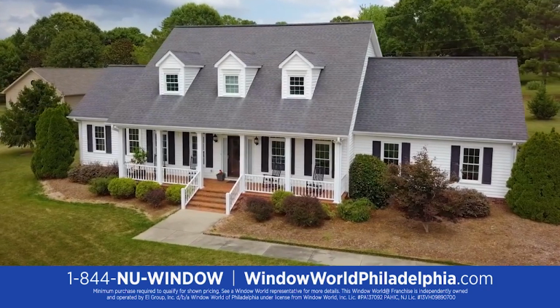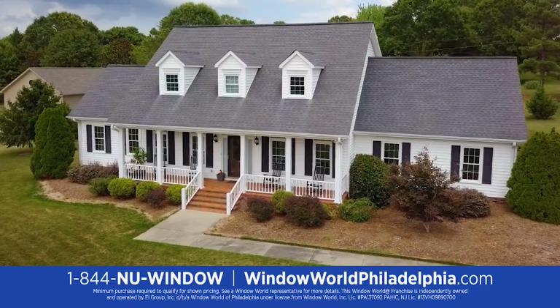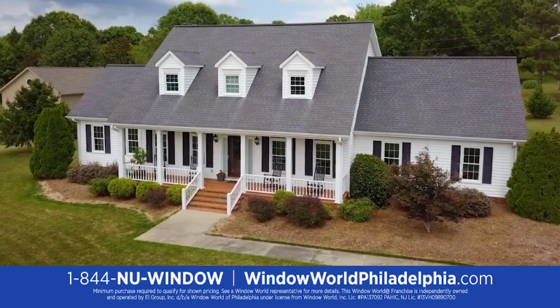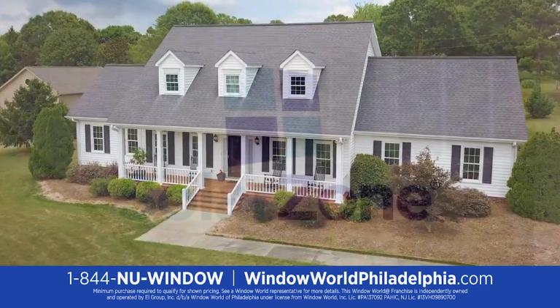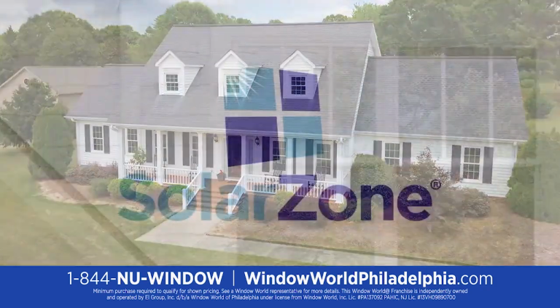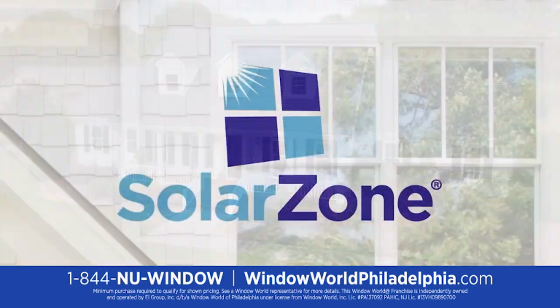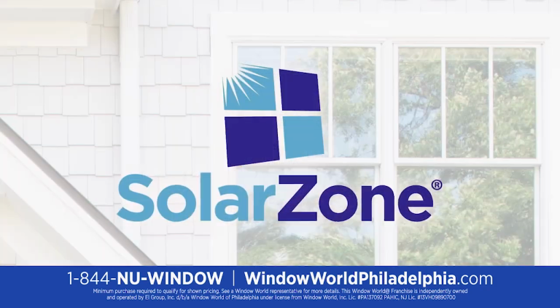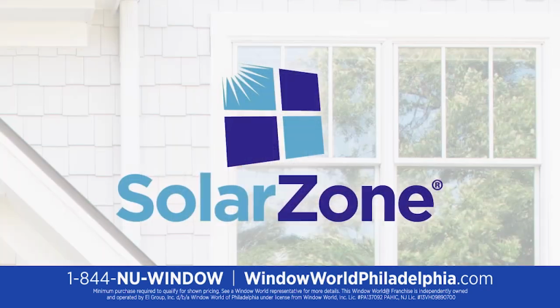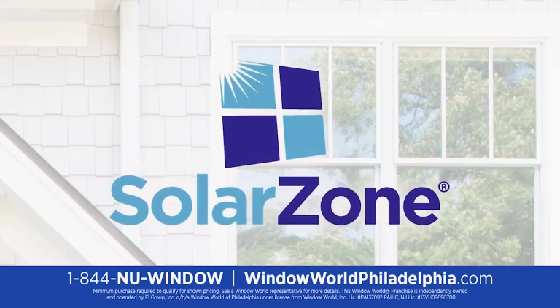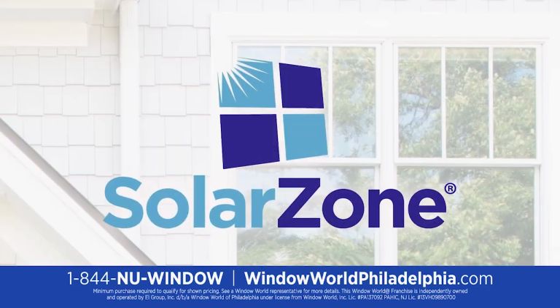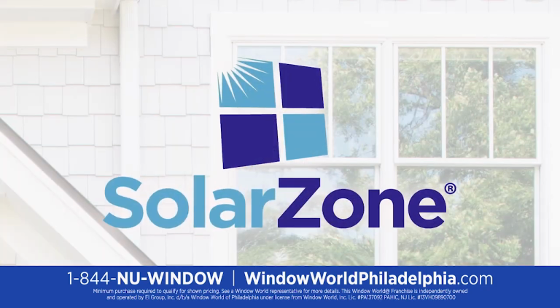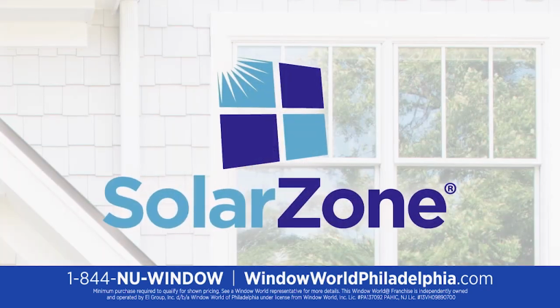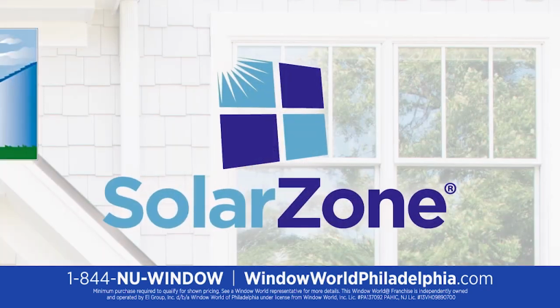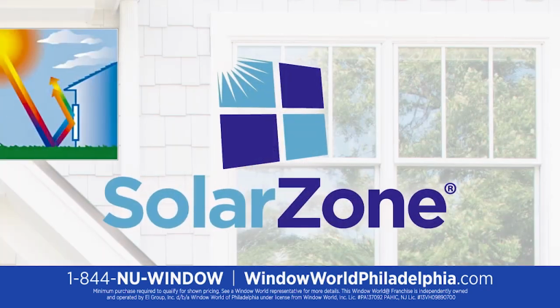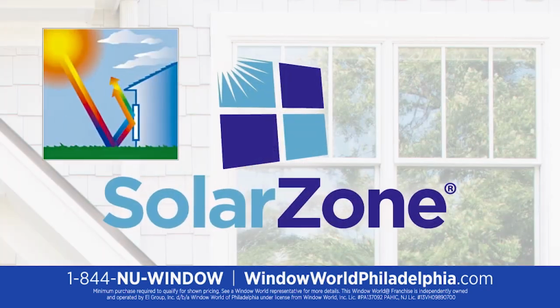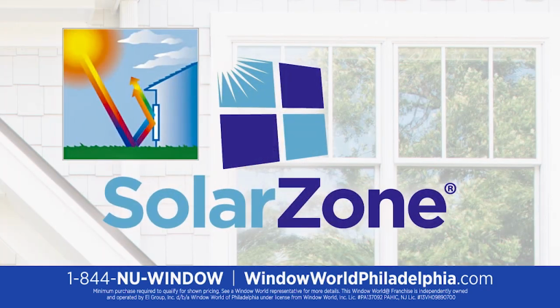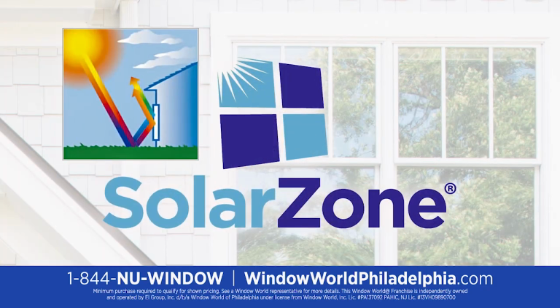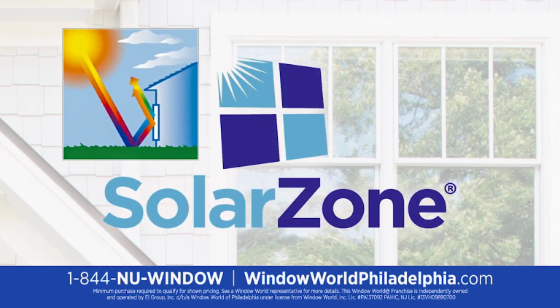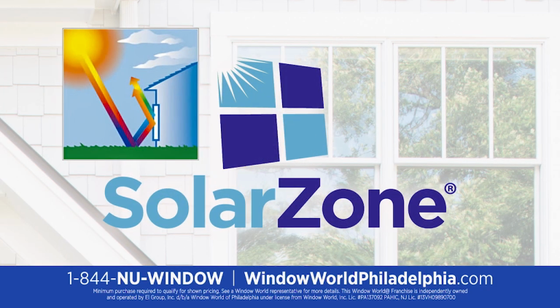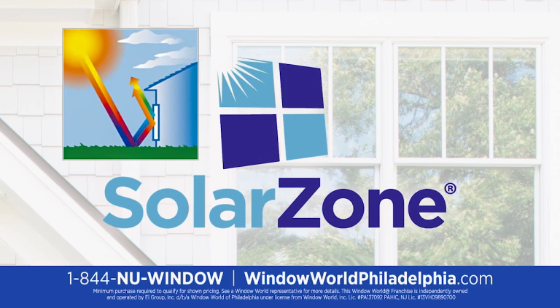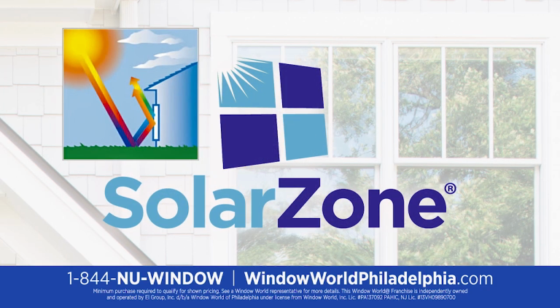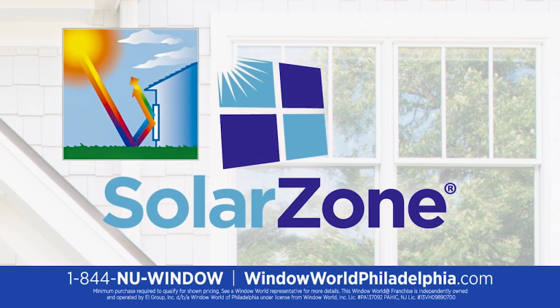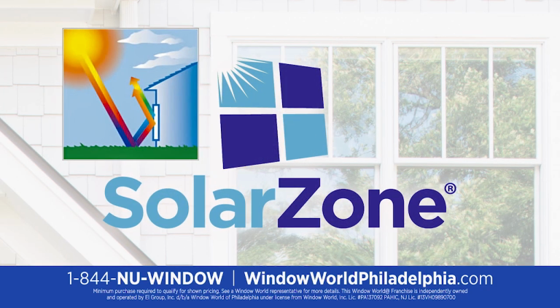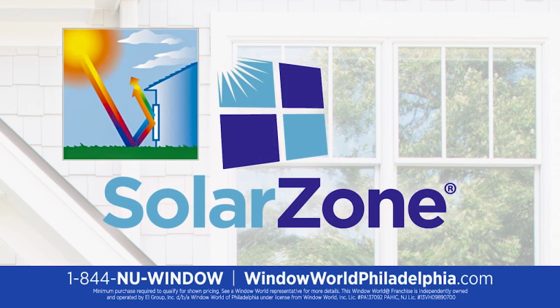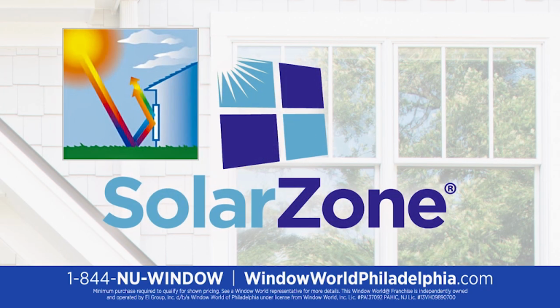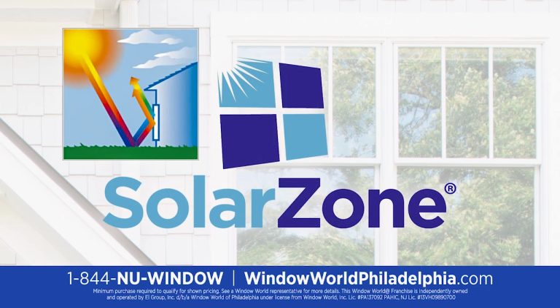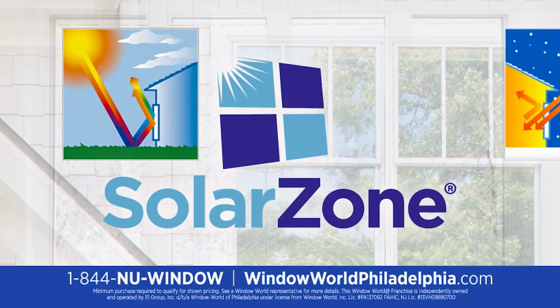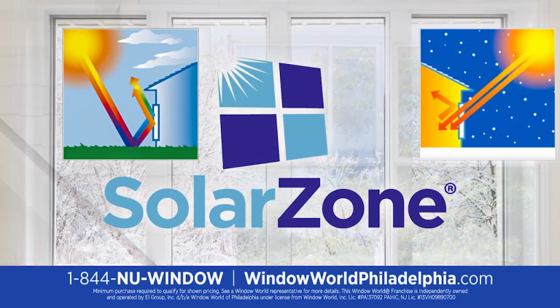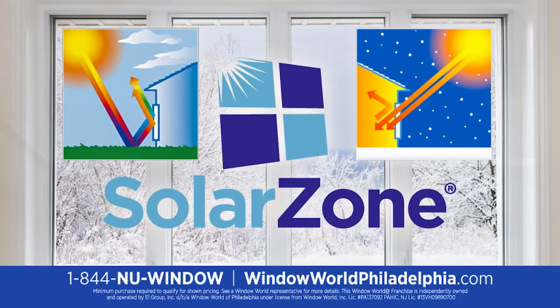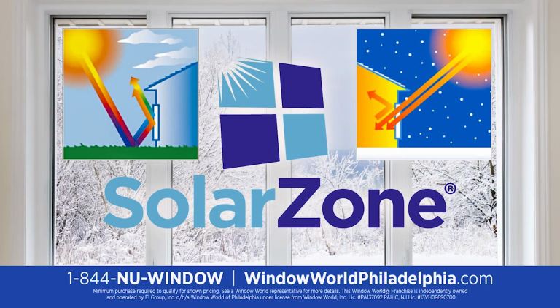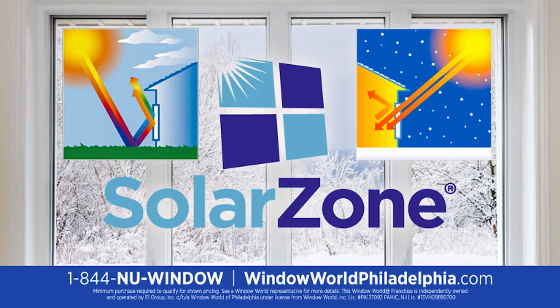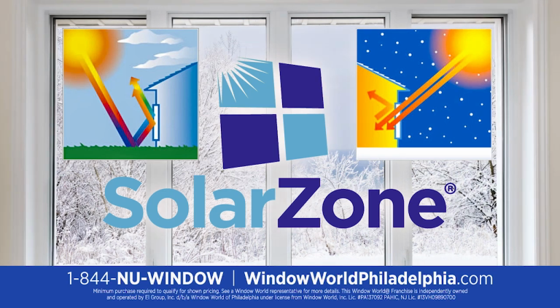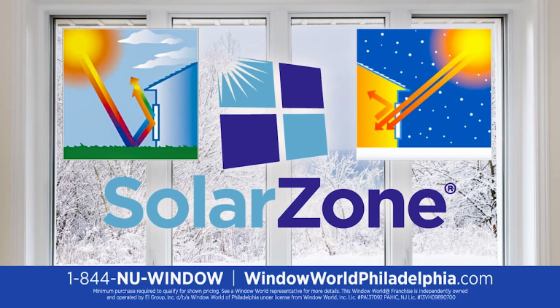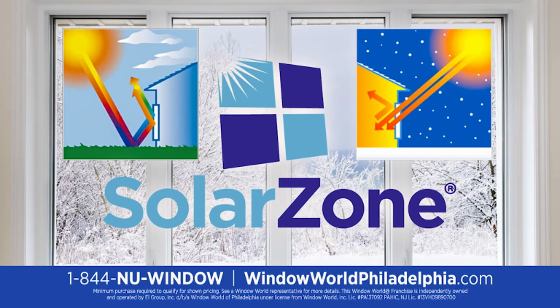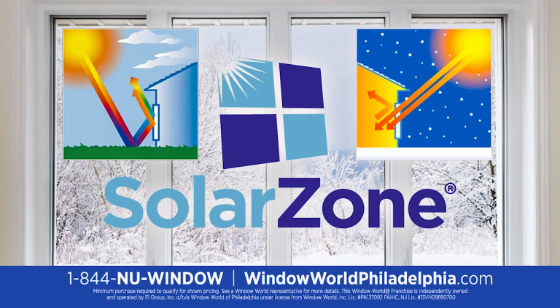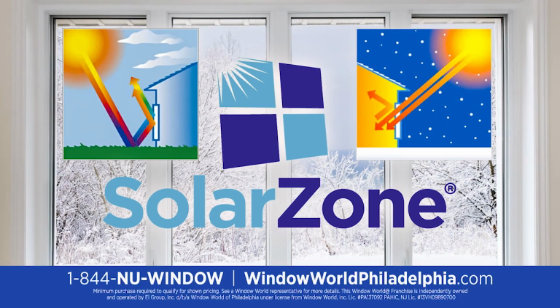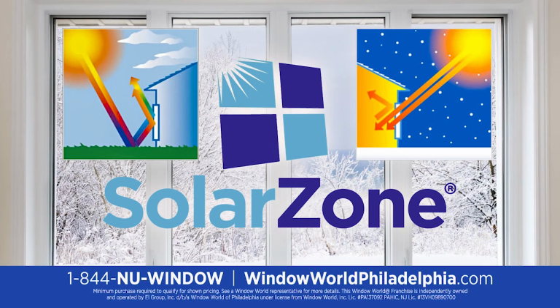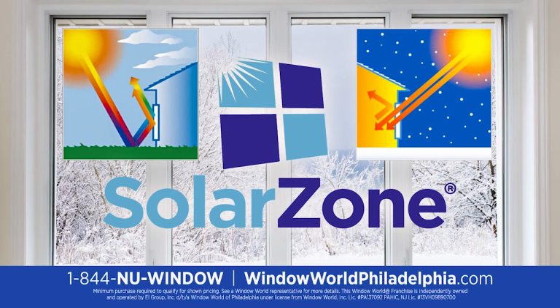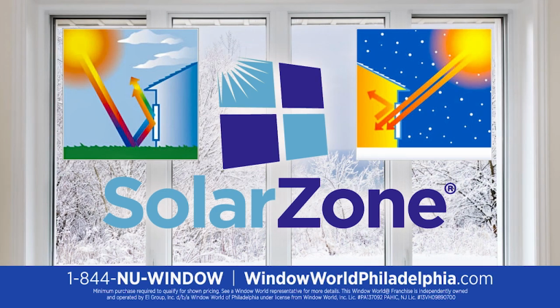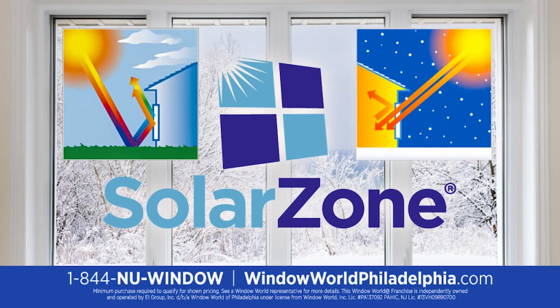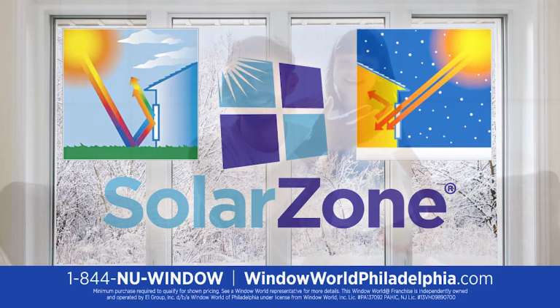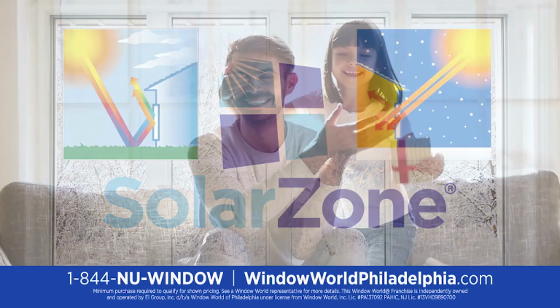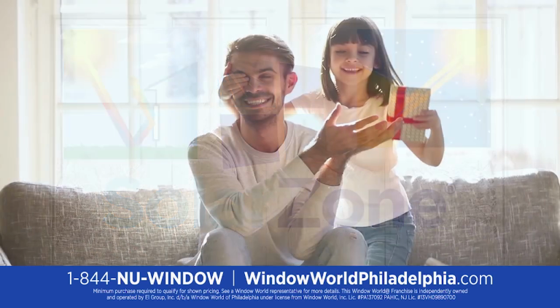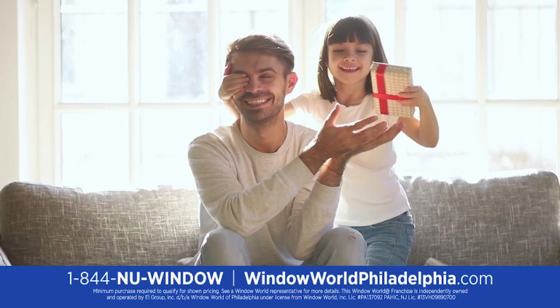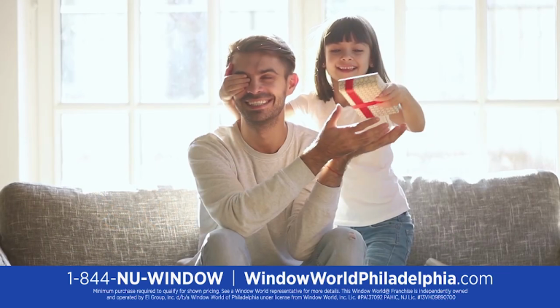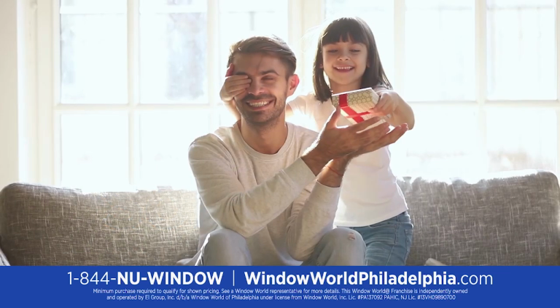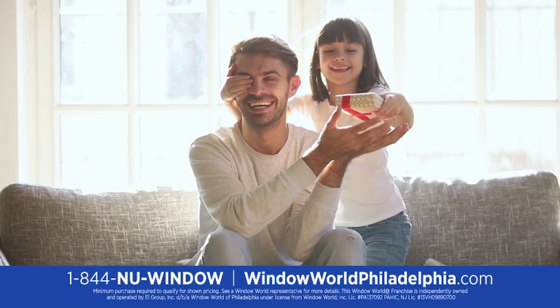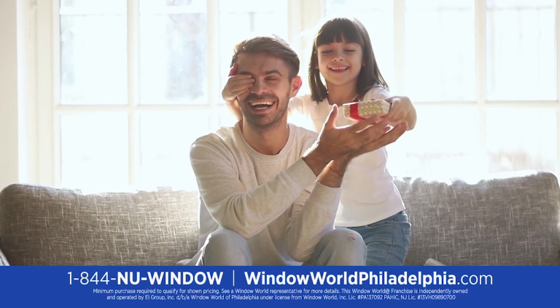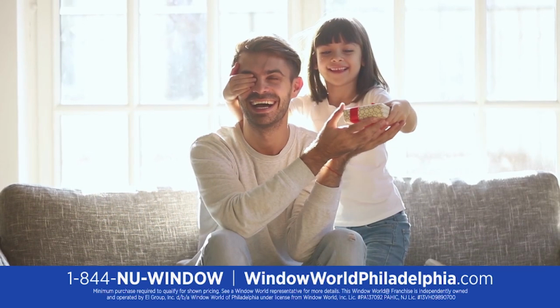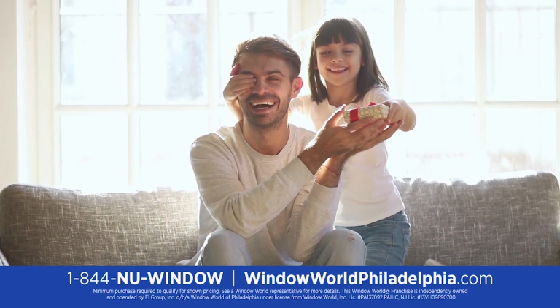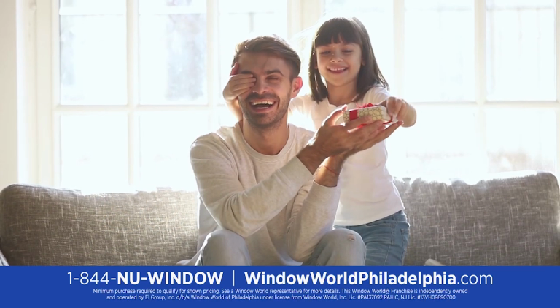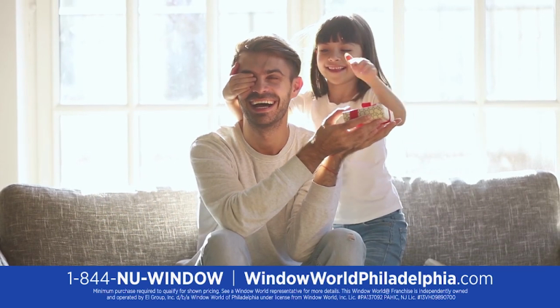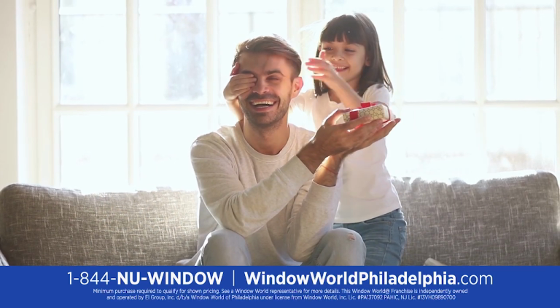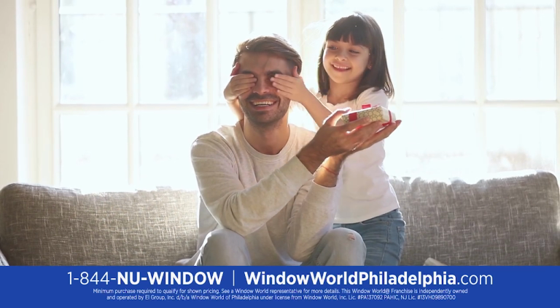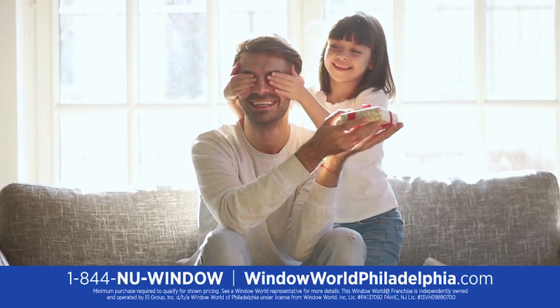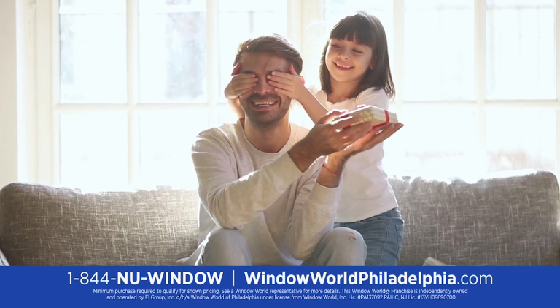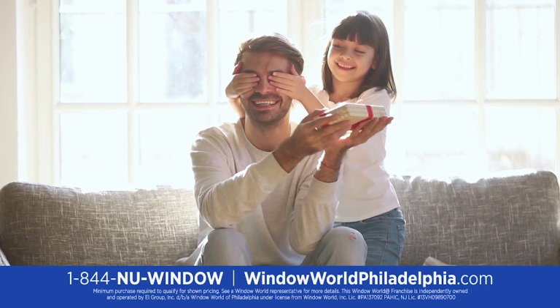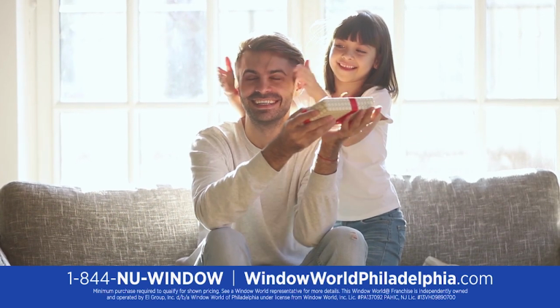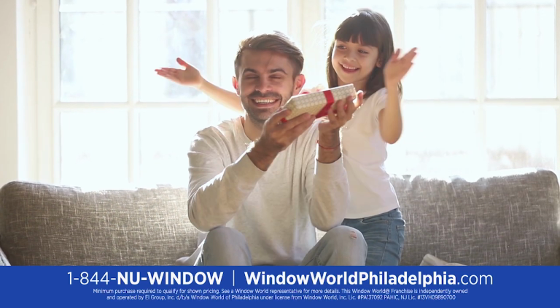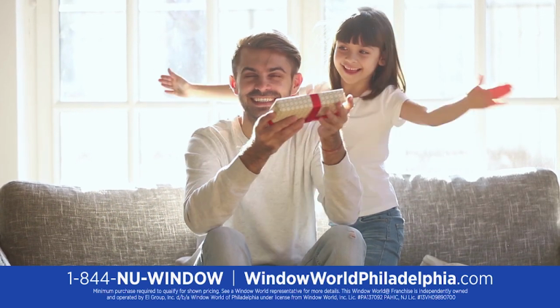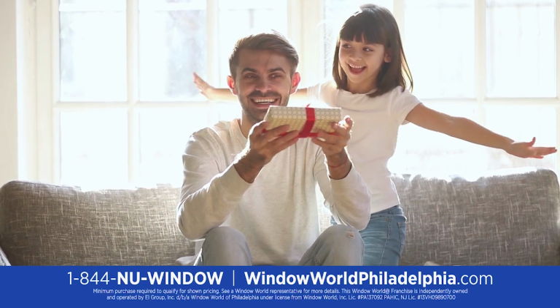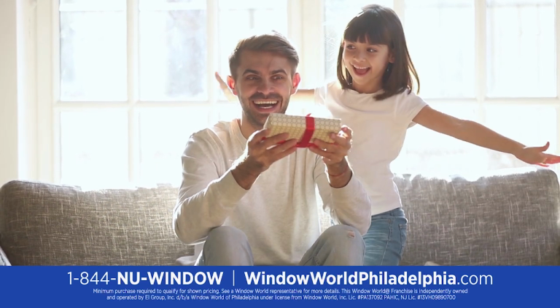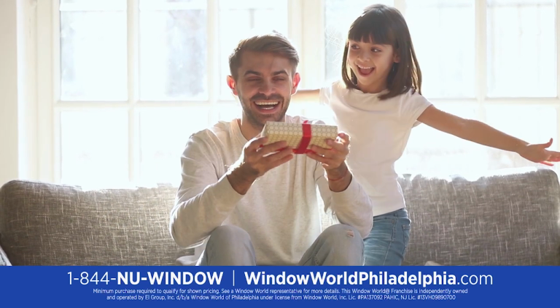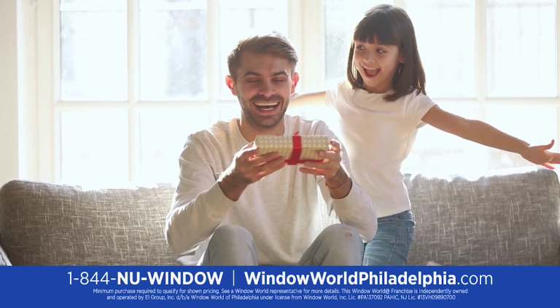Solar zone low-E glass coatings block summer heat and retain winter warmth, keeping your home comfortable year-round.